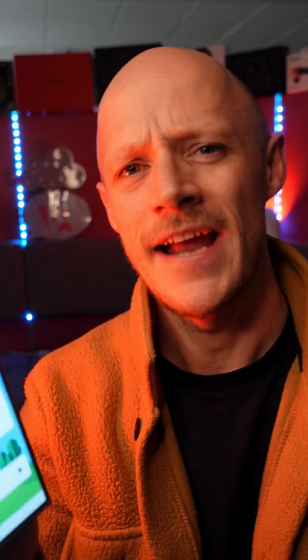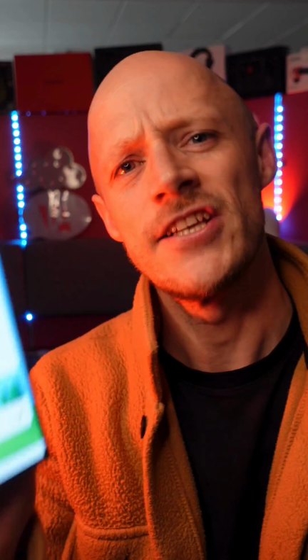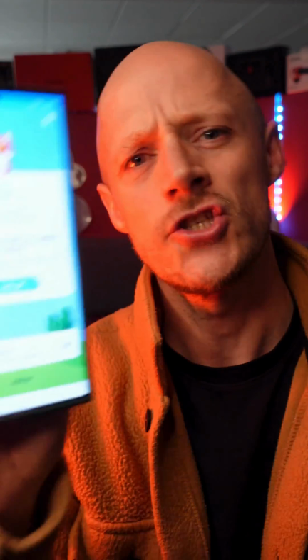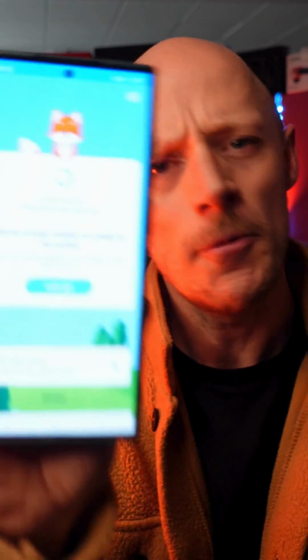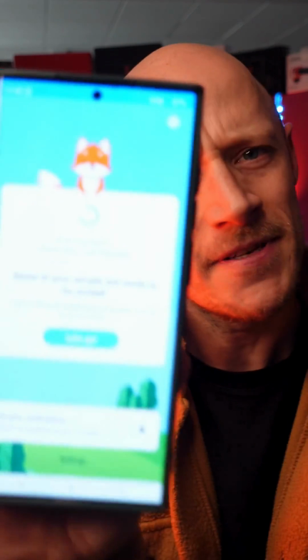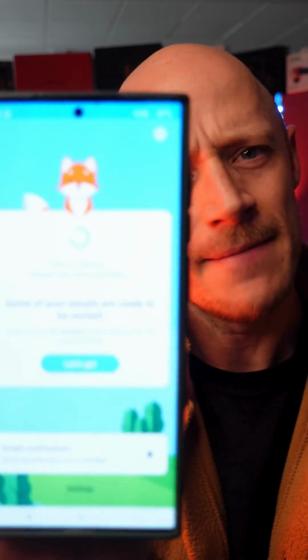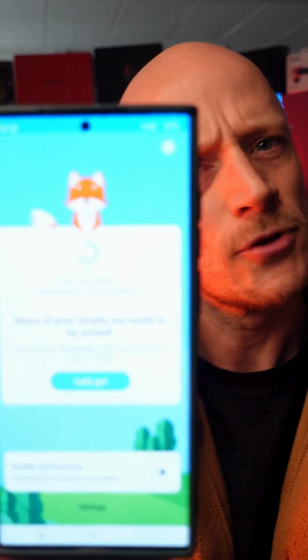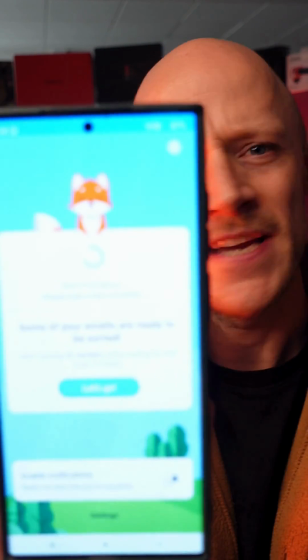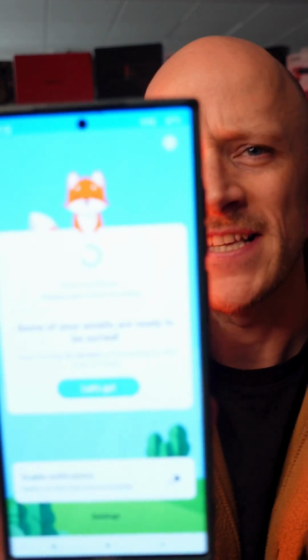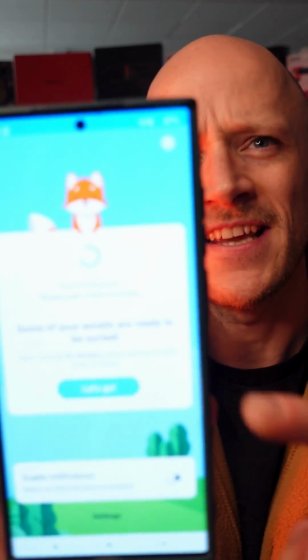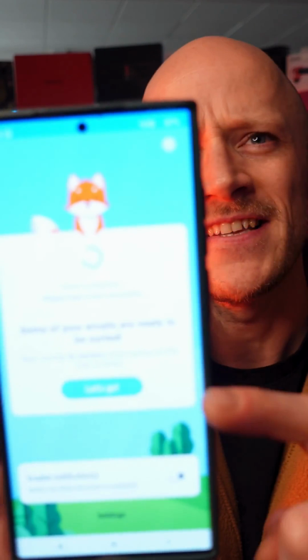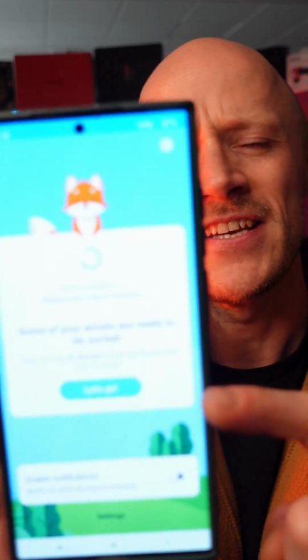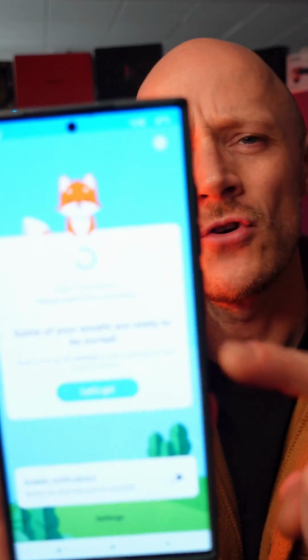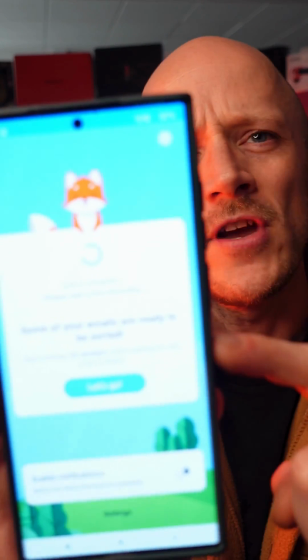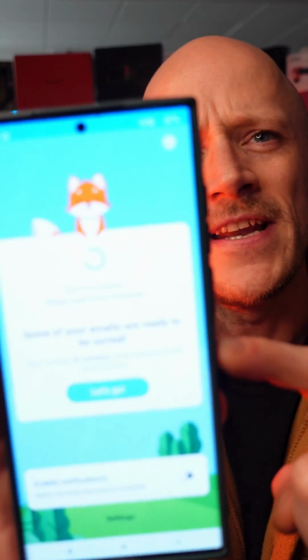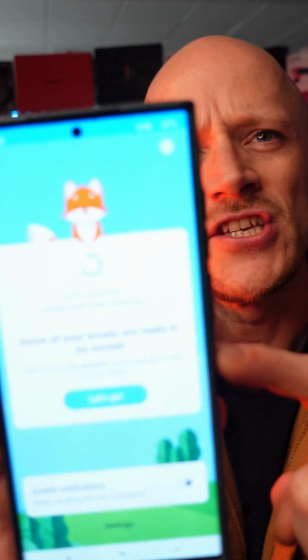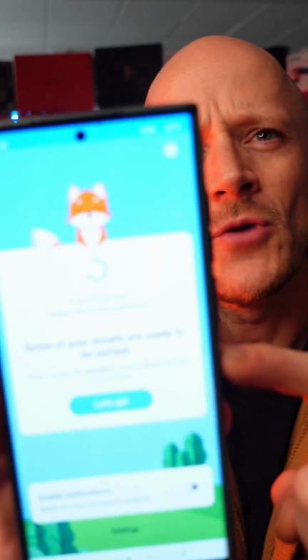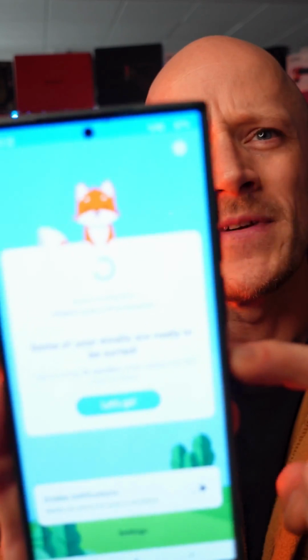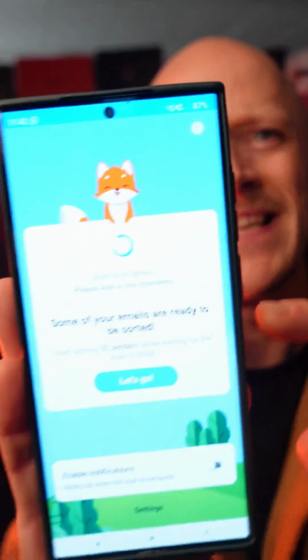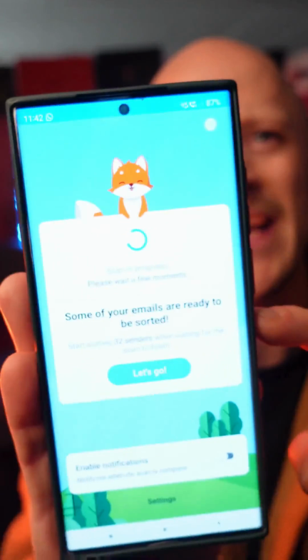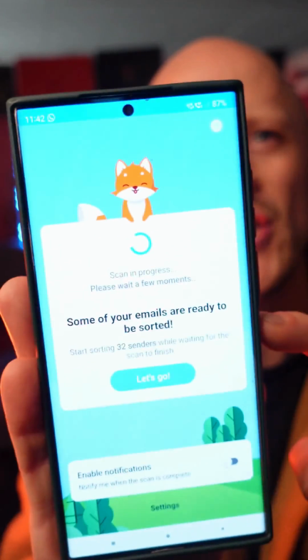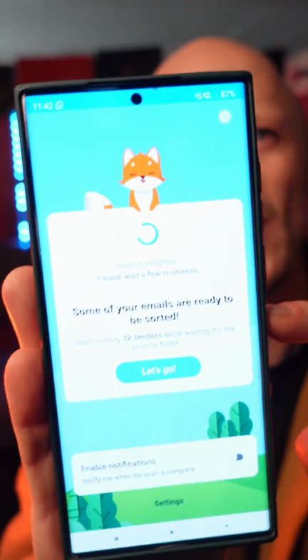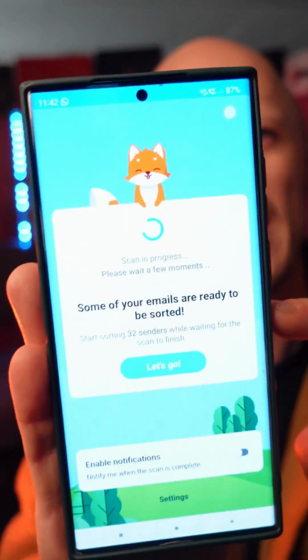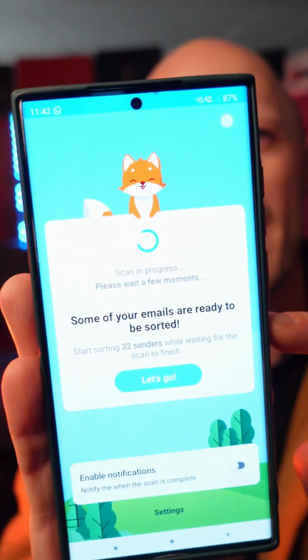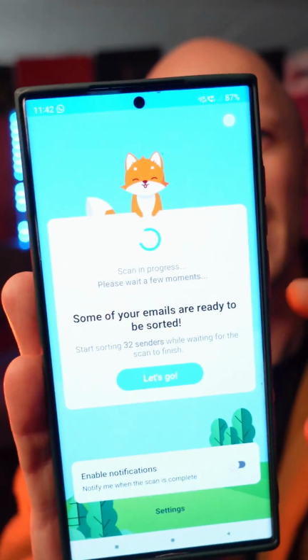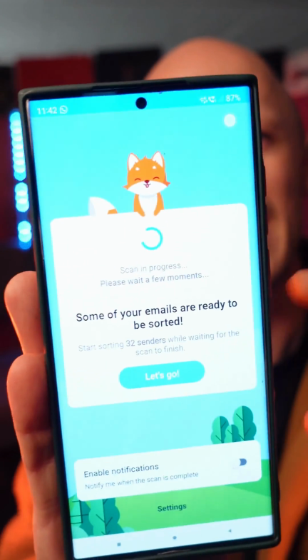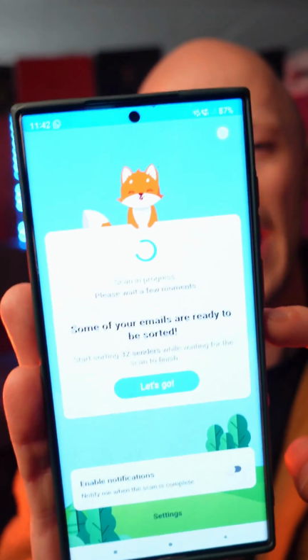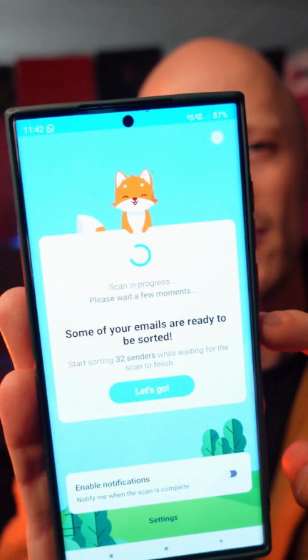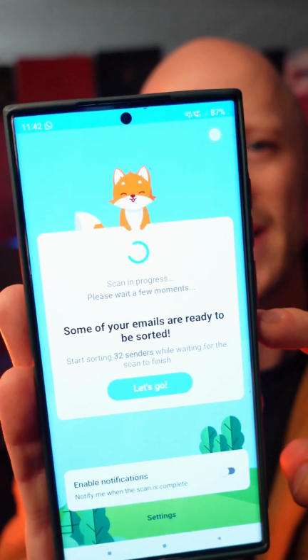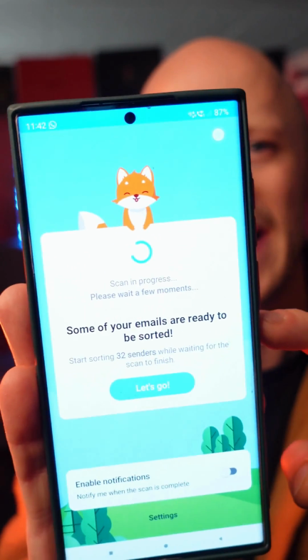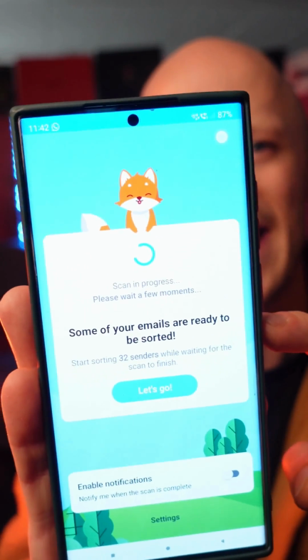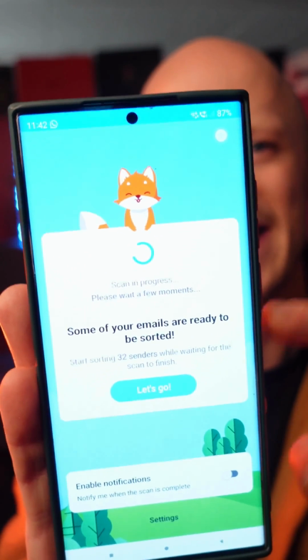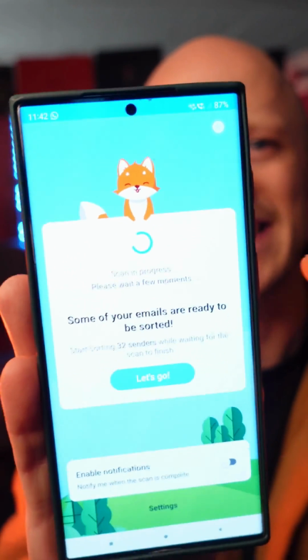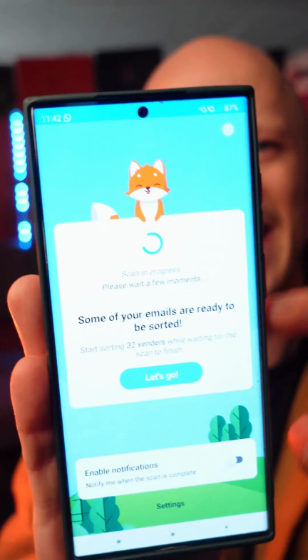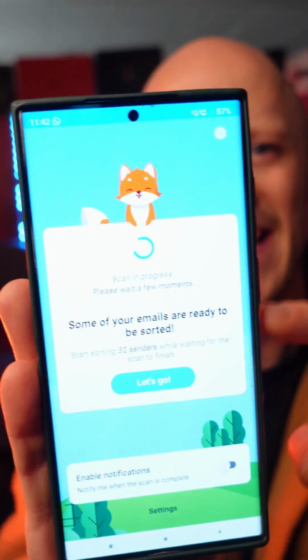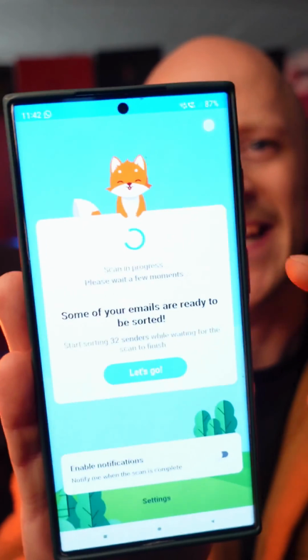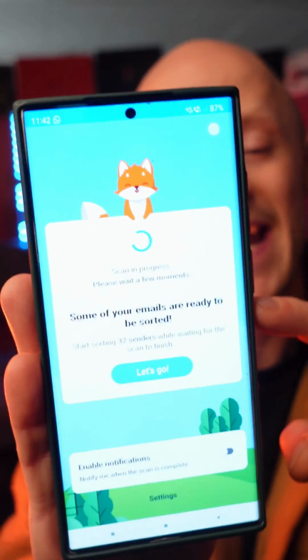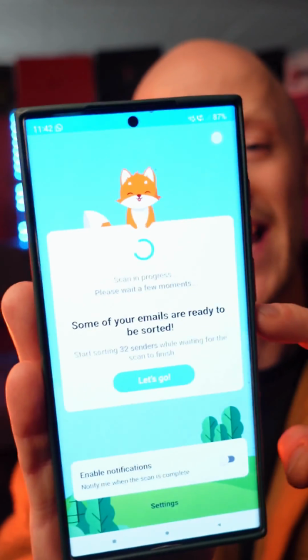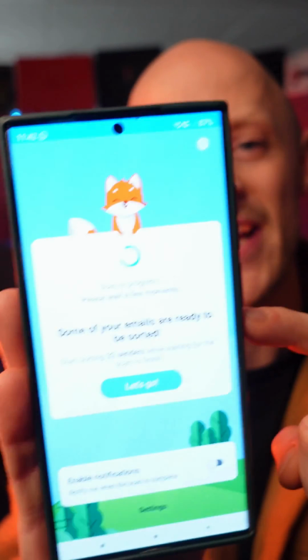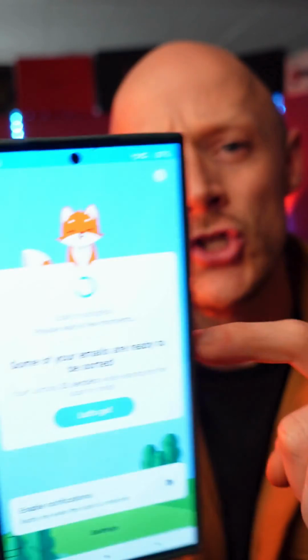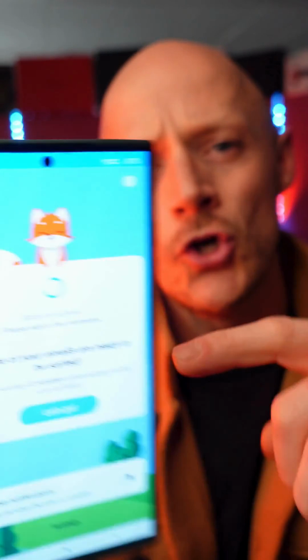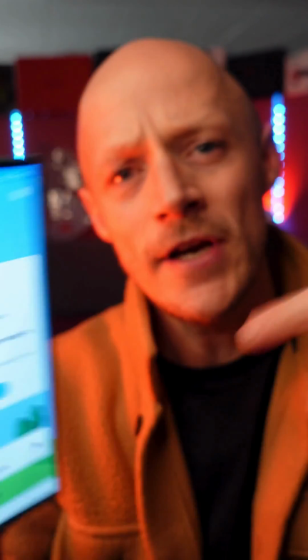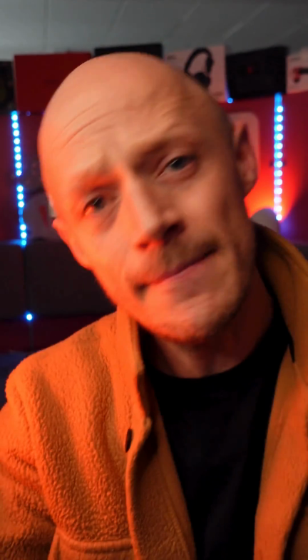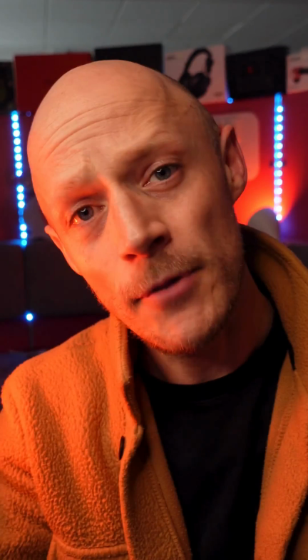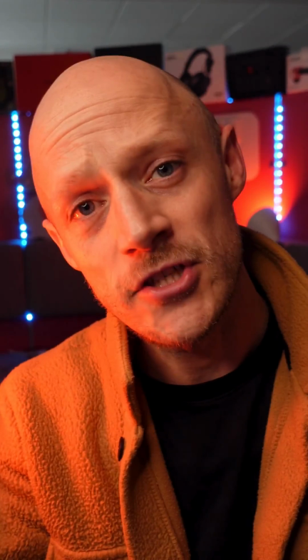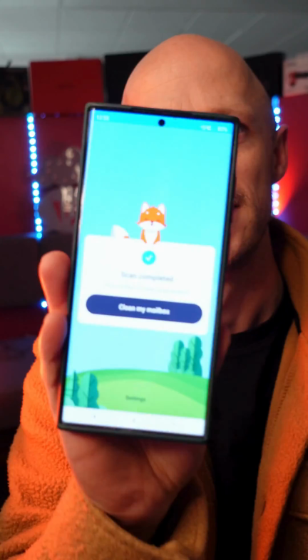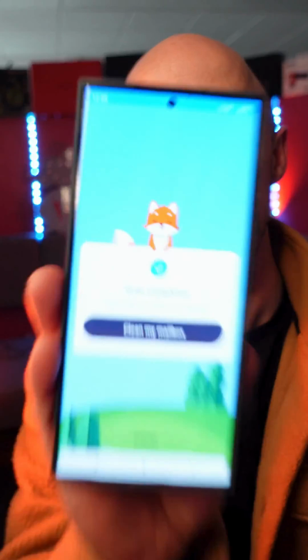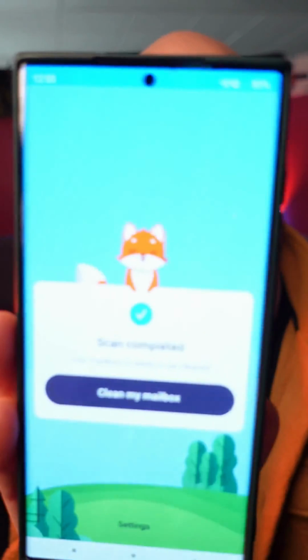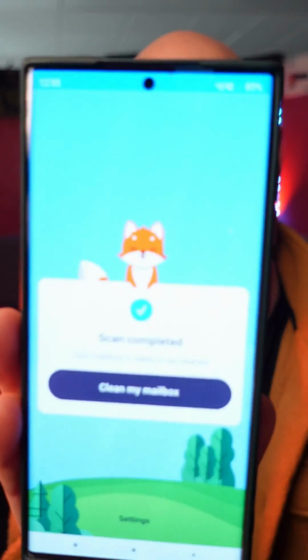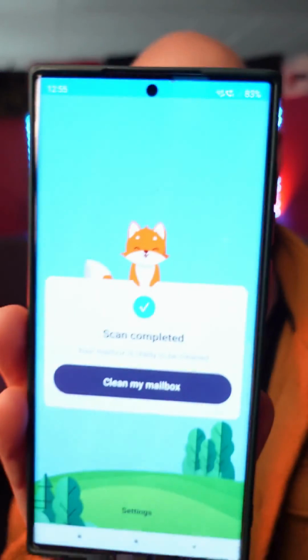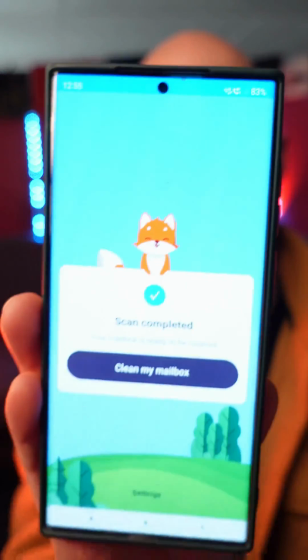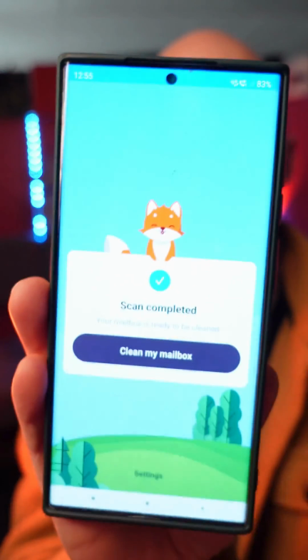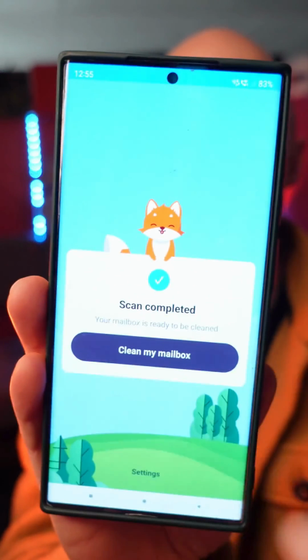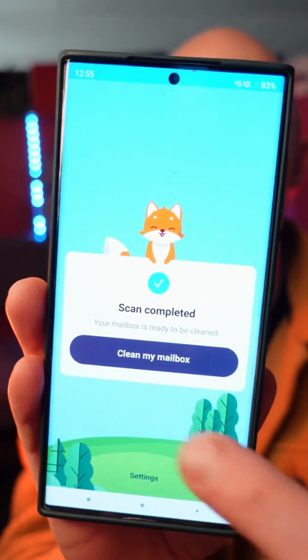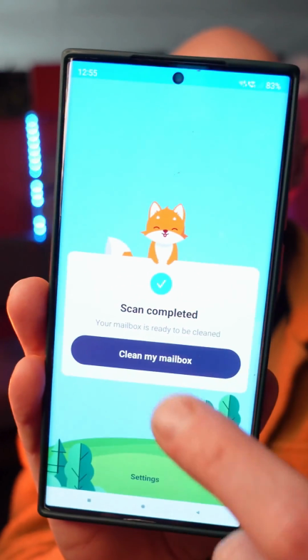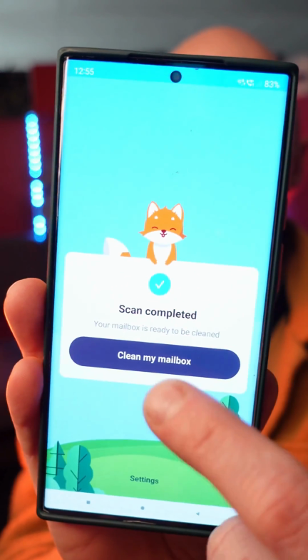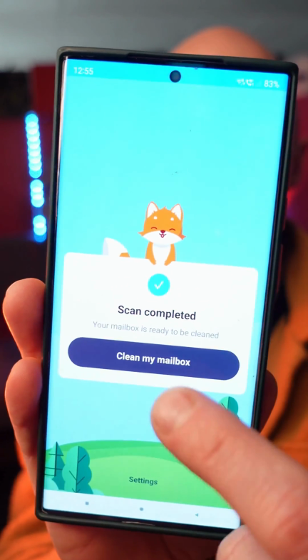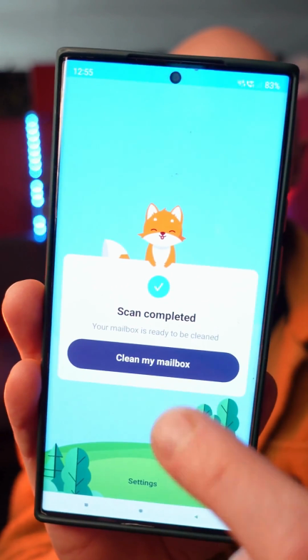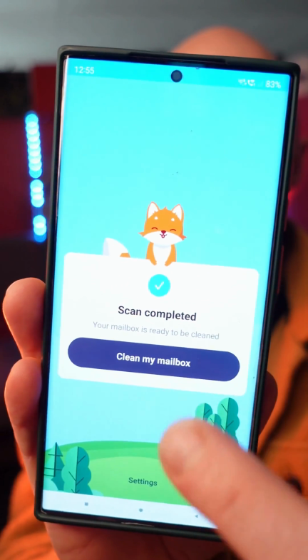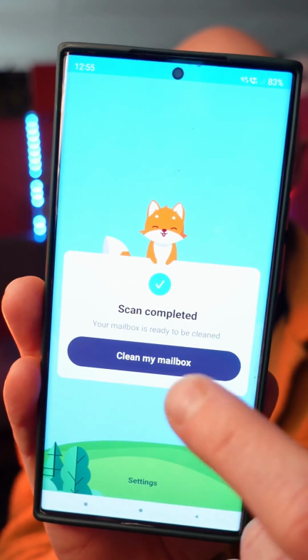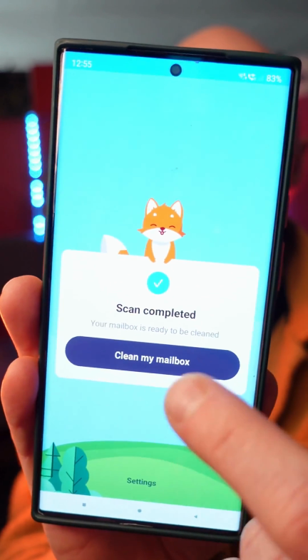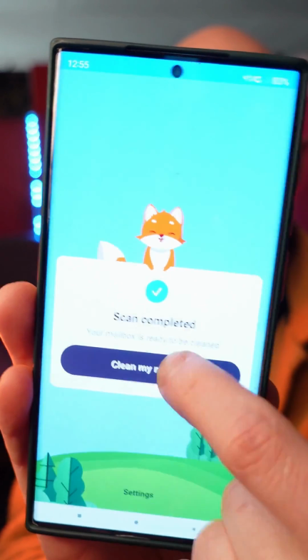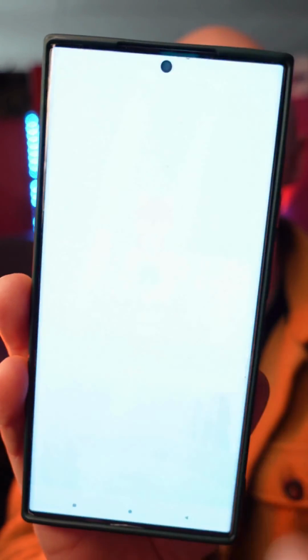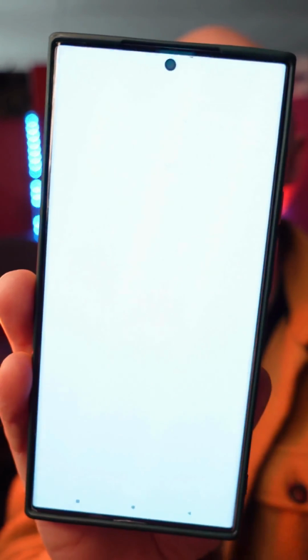And it's super simple to get started. All you need to do is link your email account and let it scan and analyse your inbox. And then boom, you're ready to perform some magic.